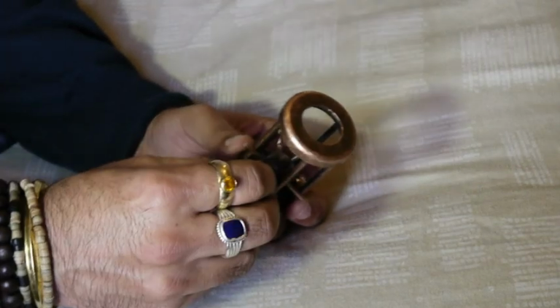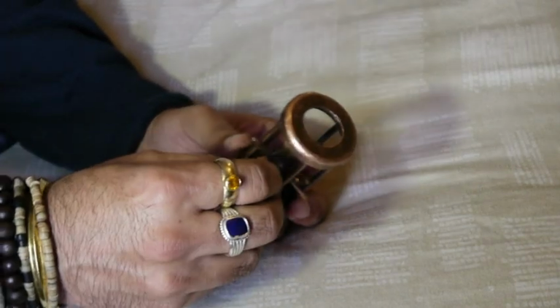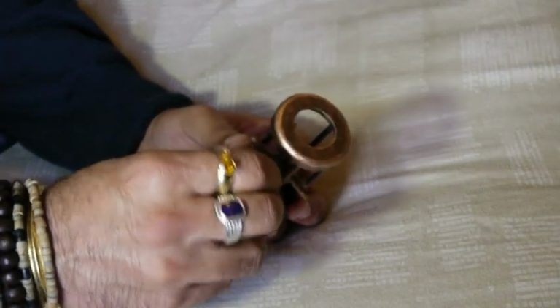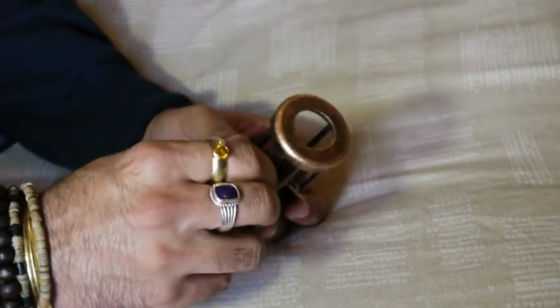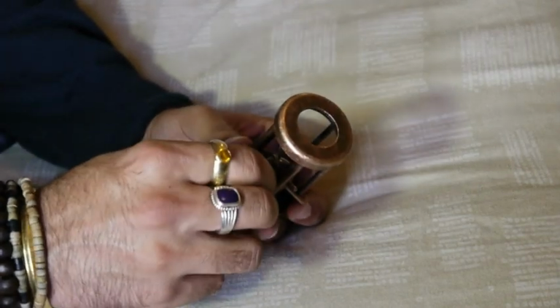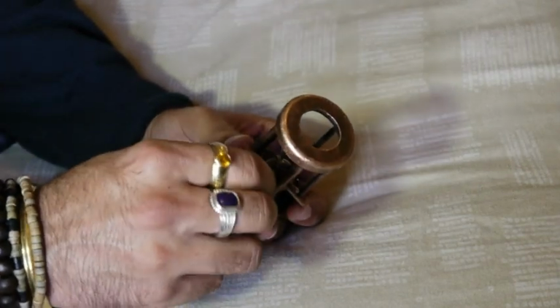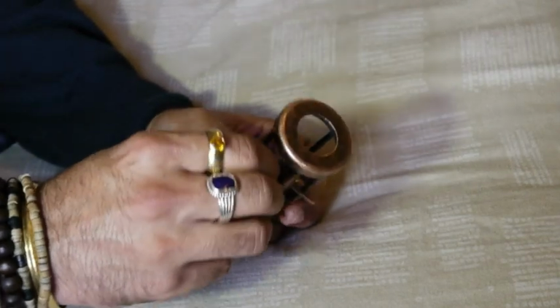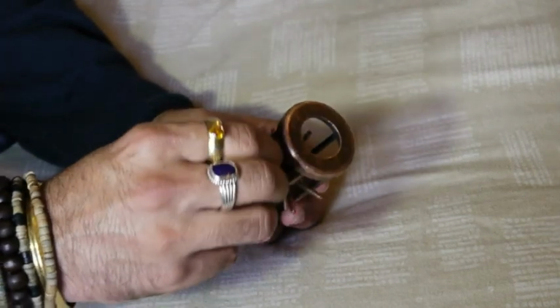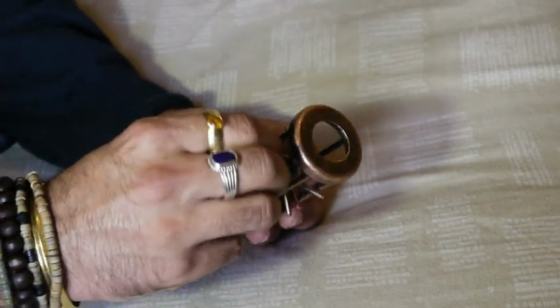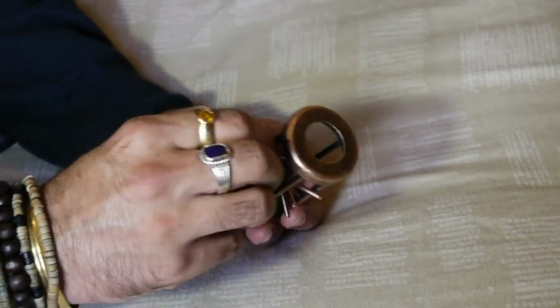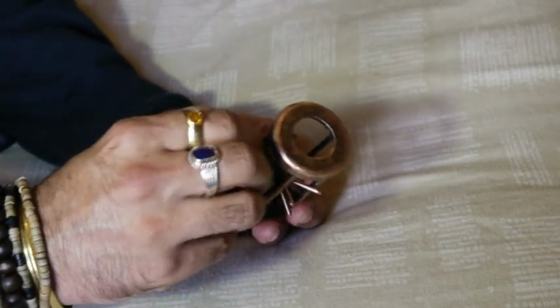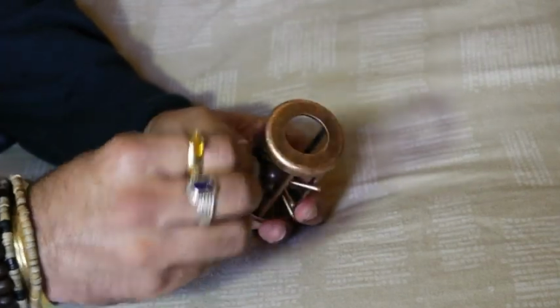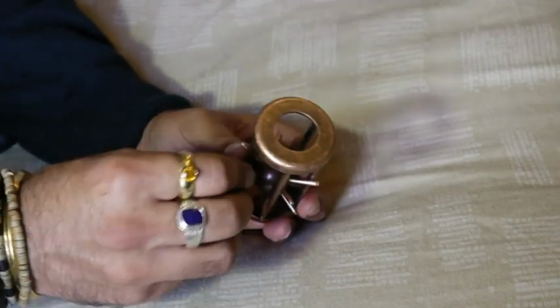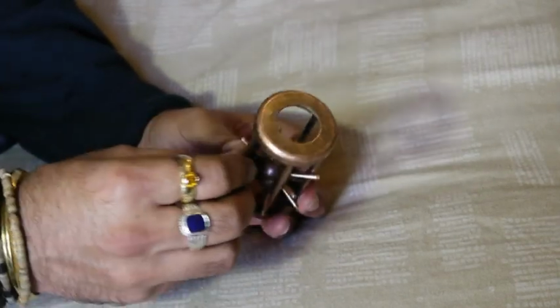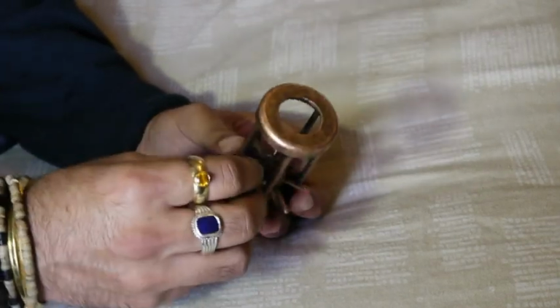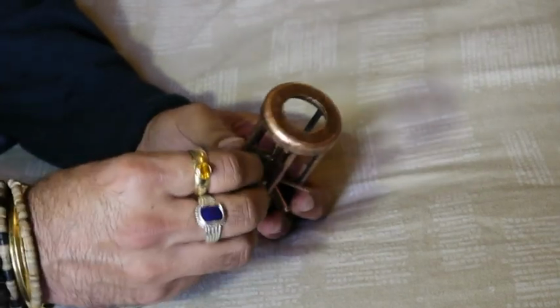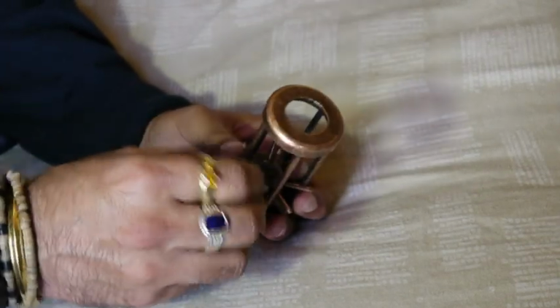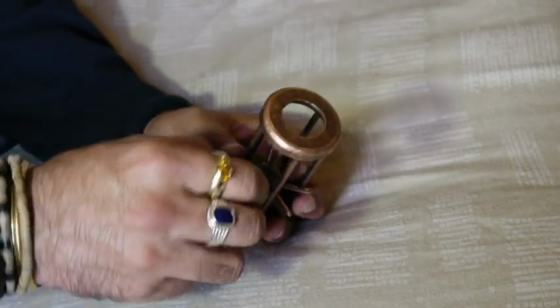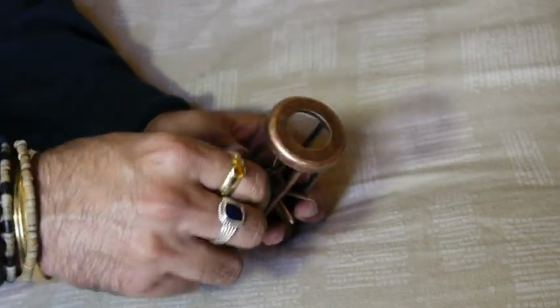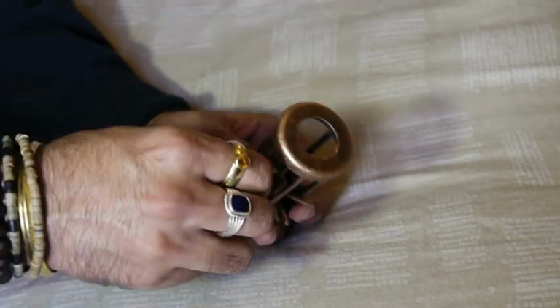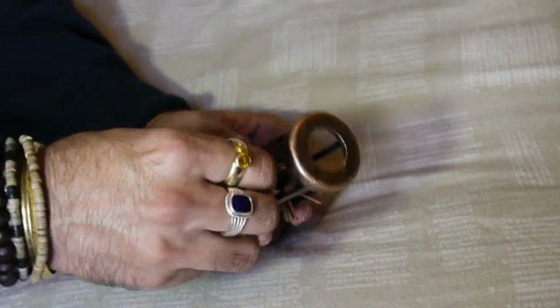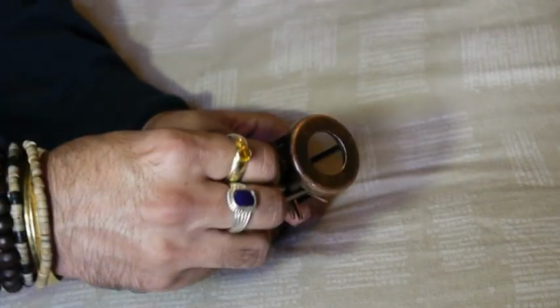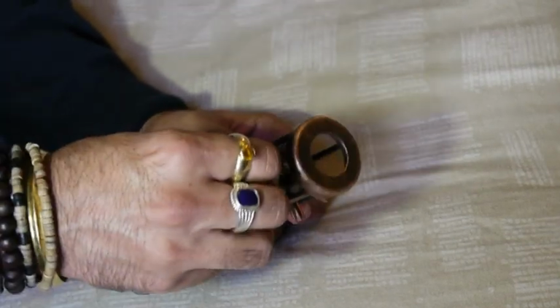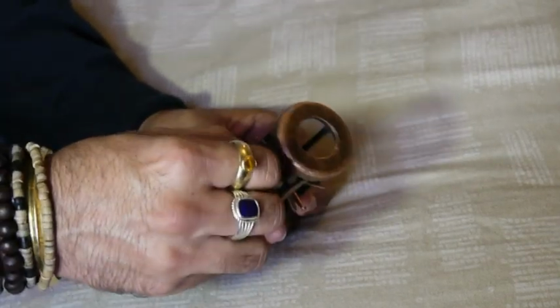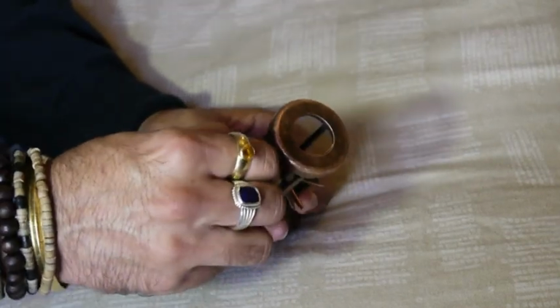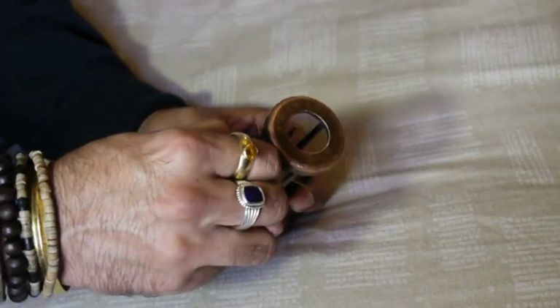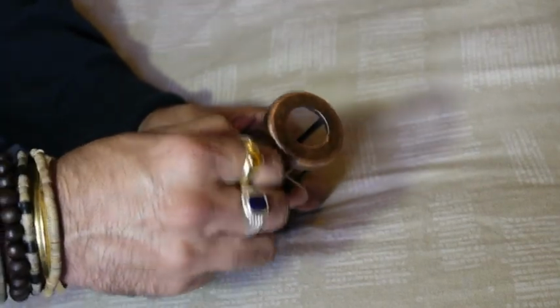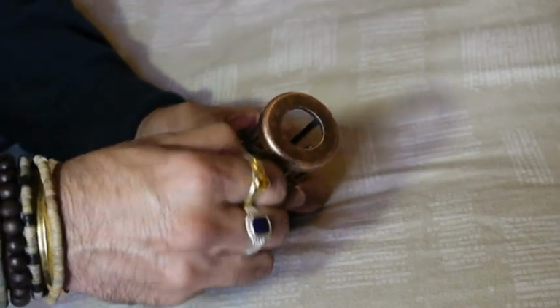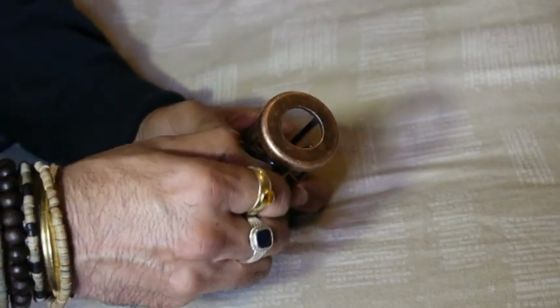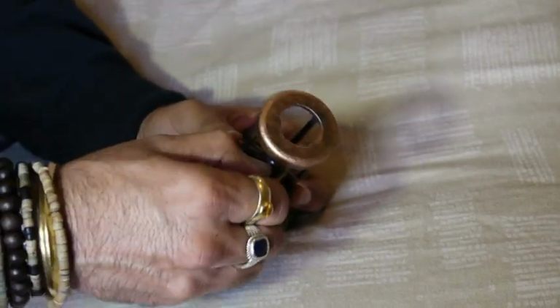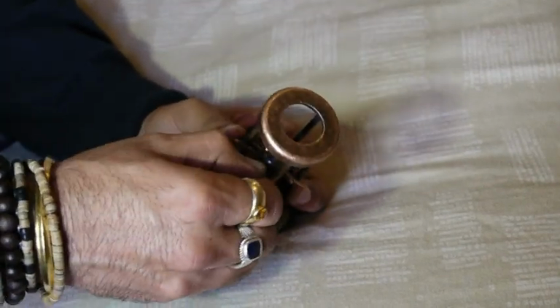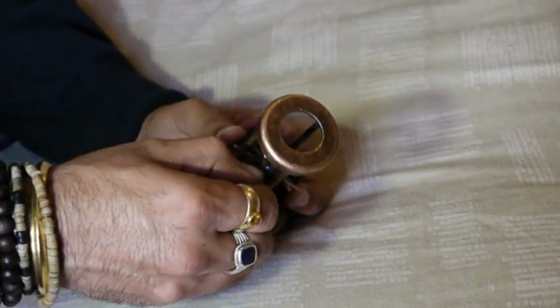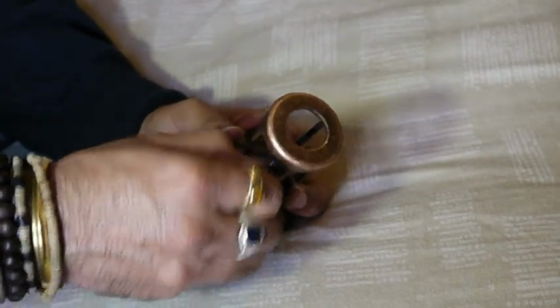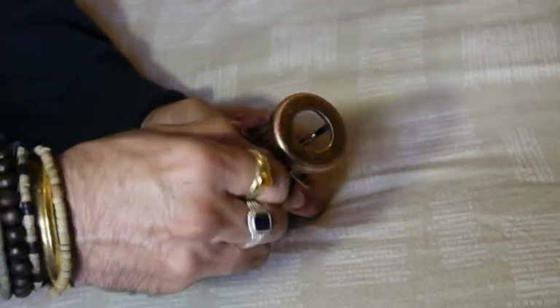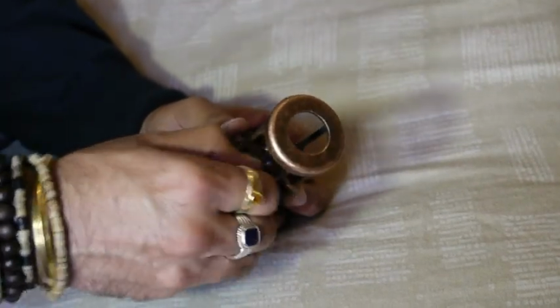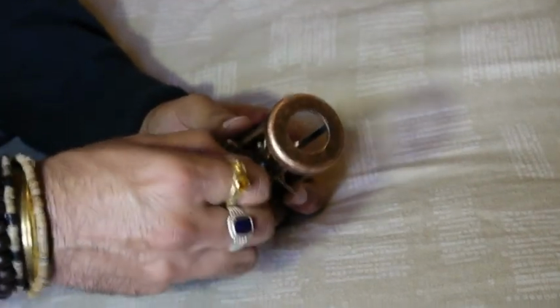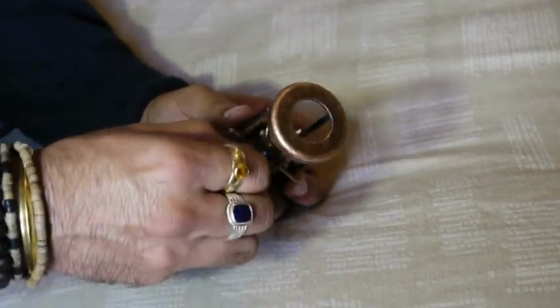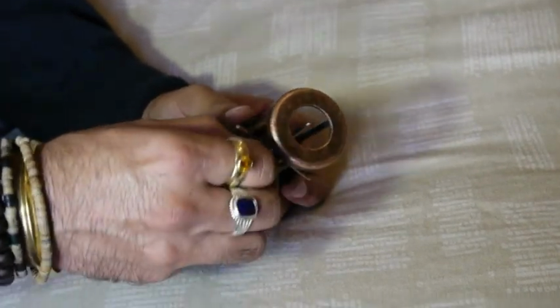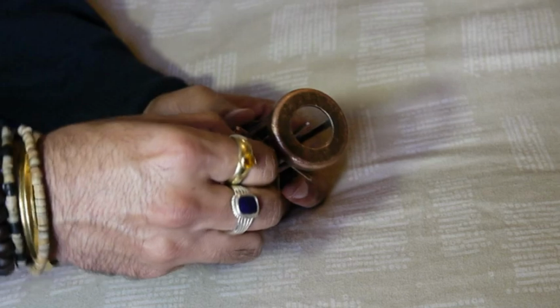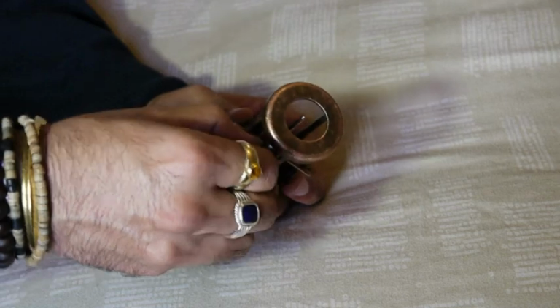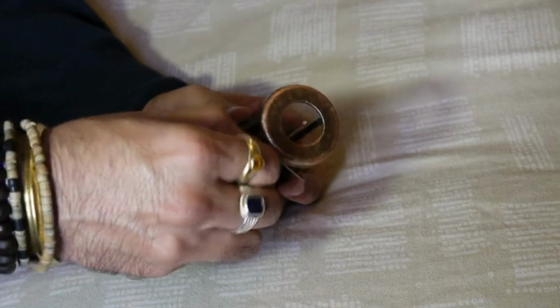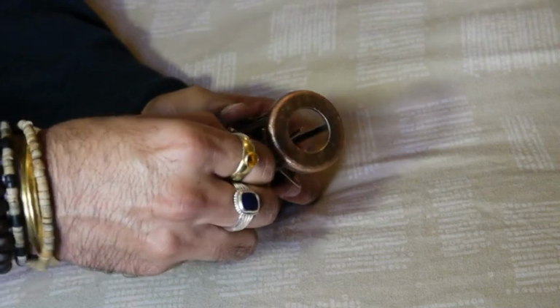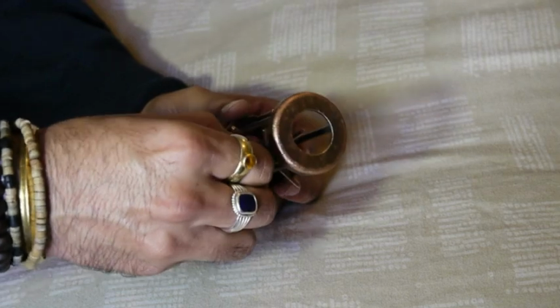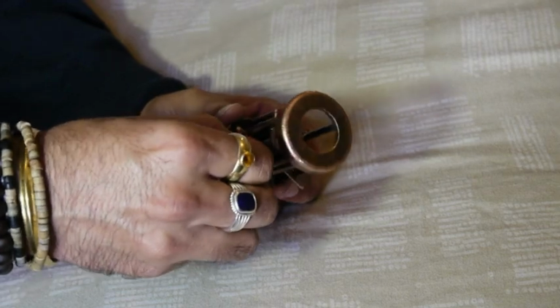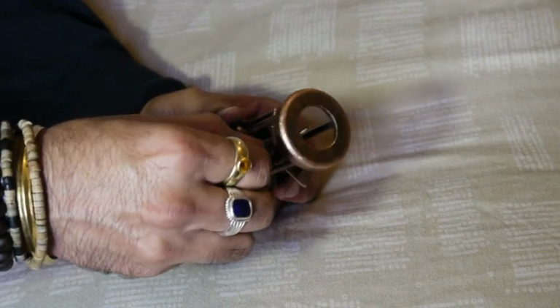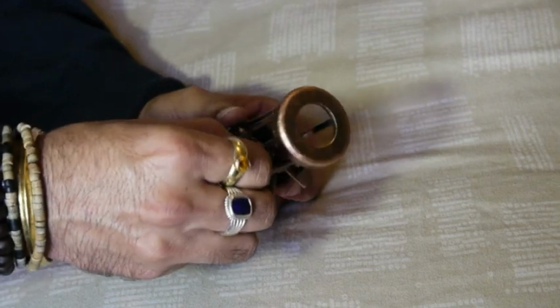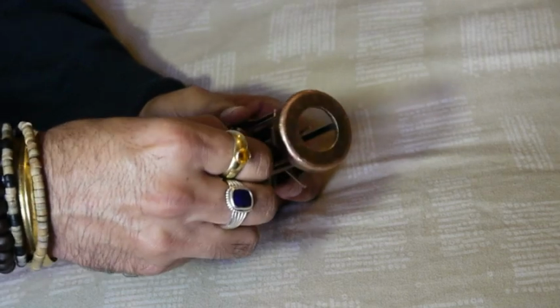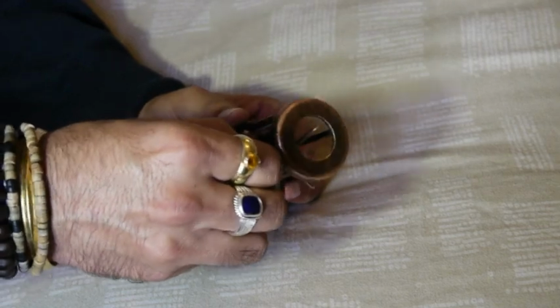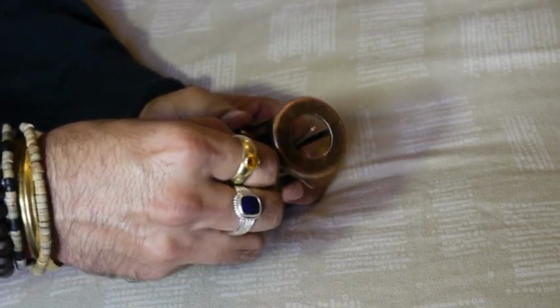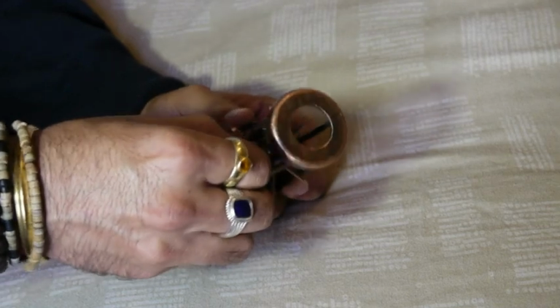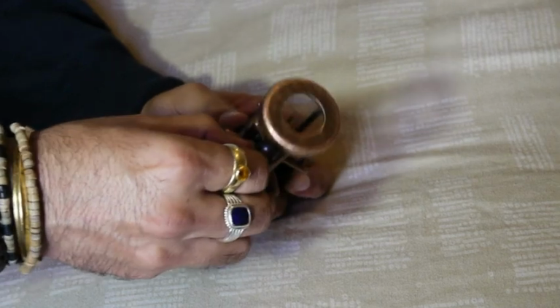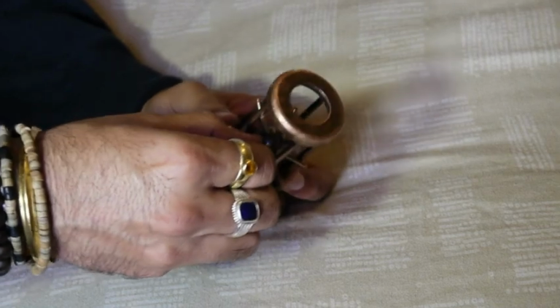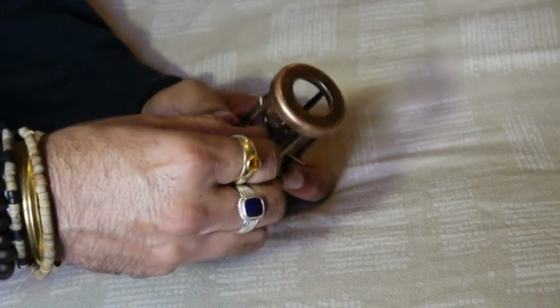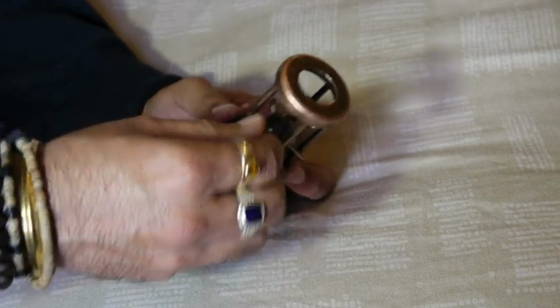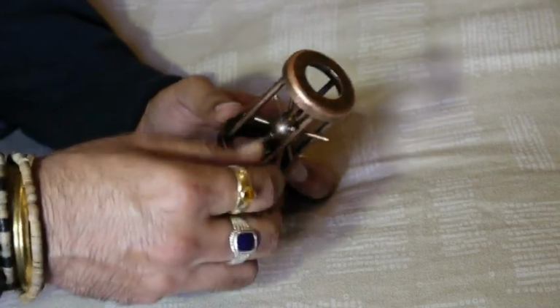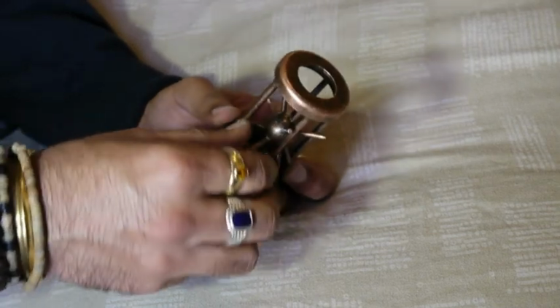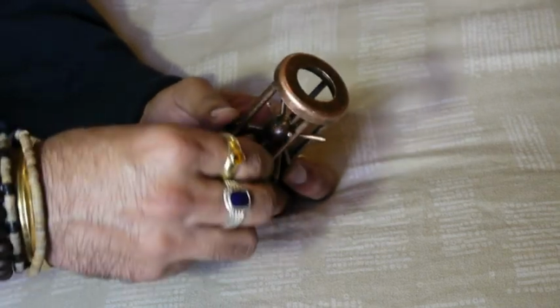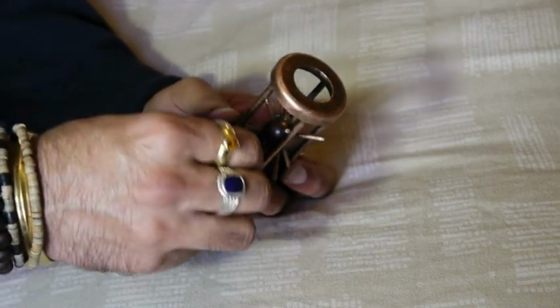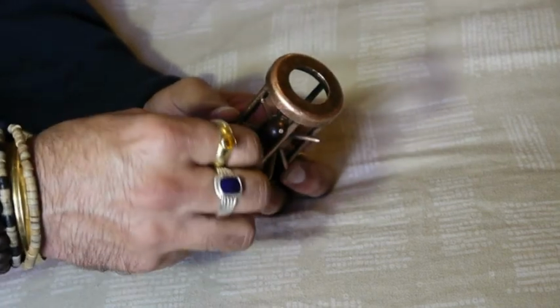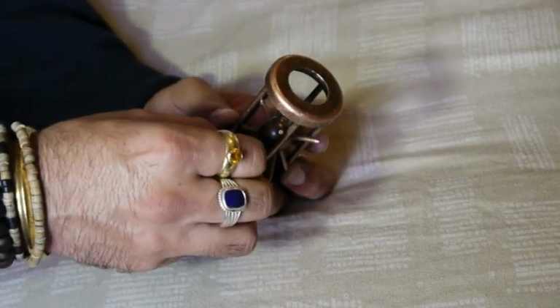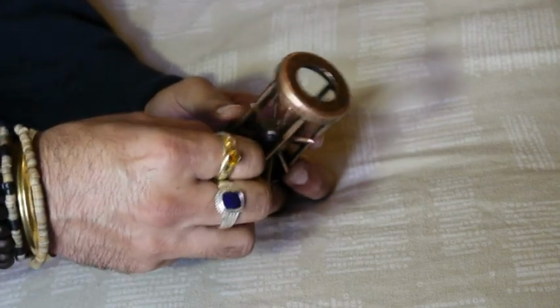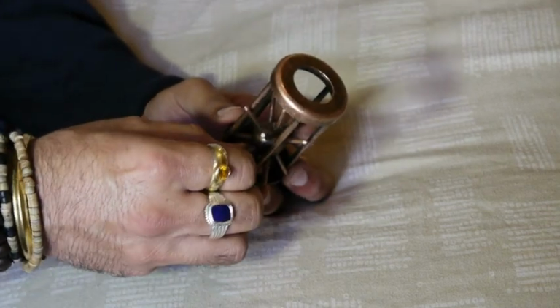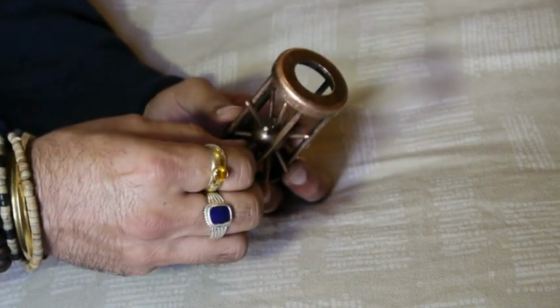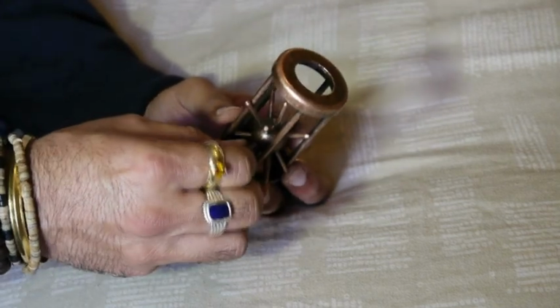Now the secret is to grab hold of one spike and as you're turning it, you're twisting the ball at the same time as well.